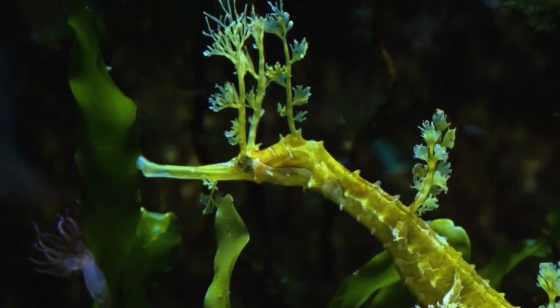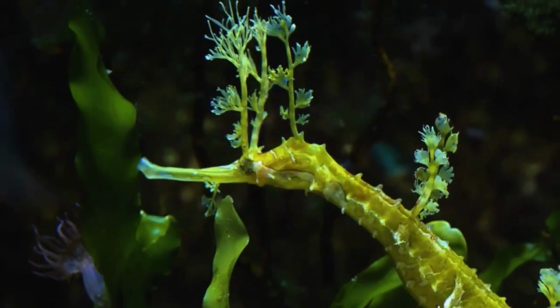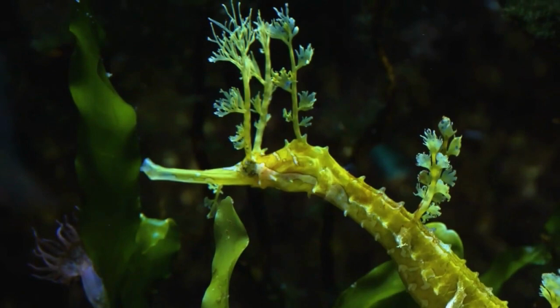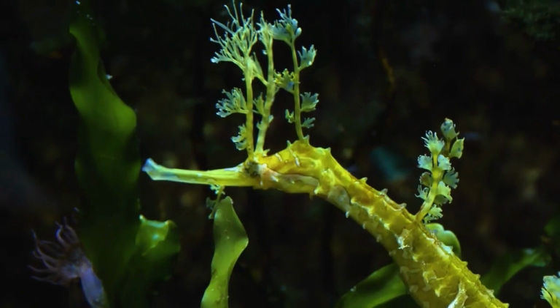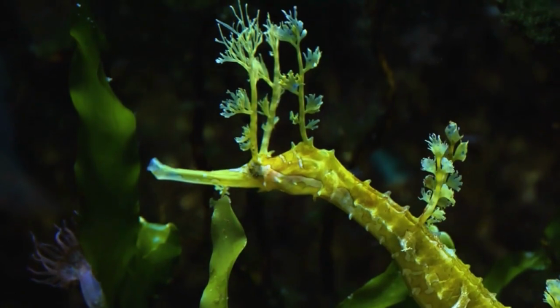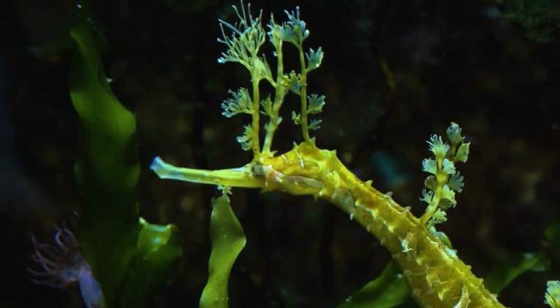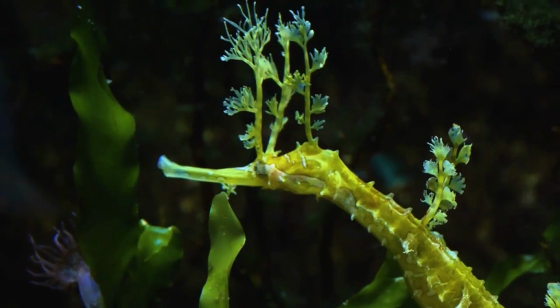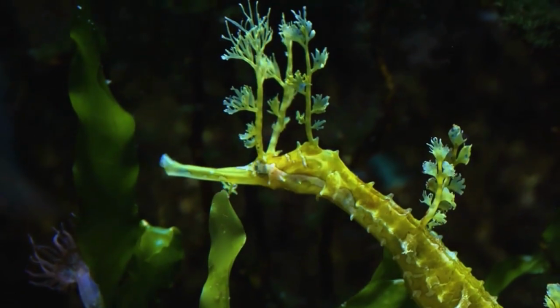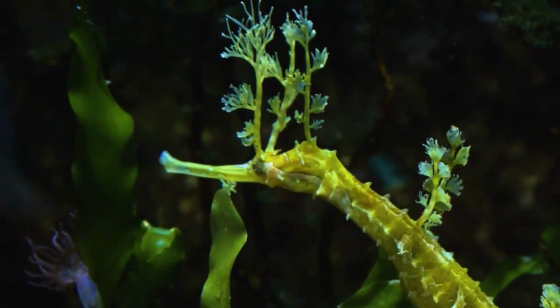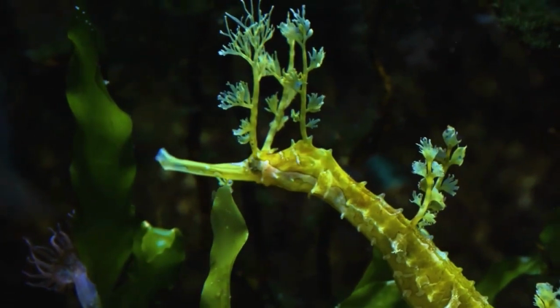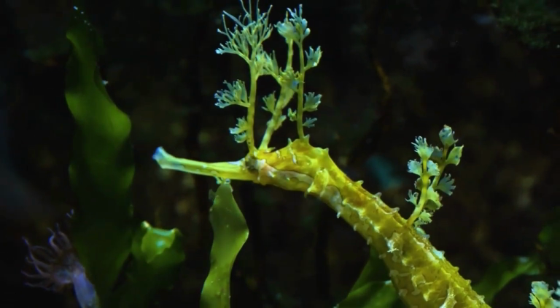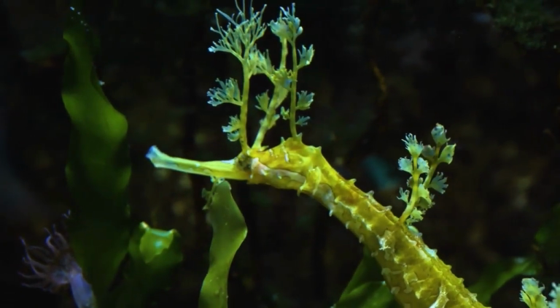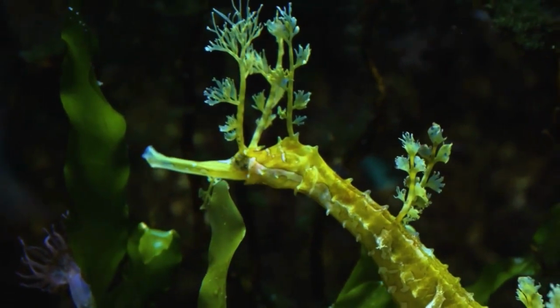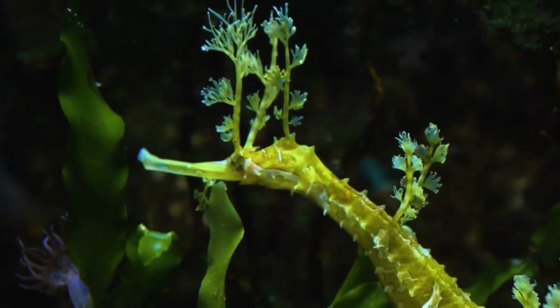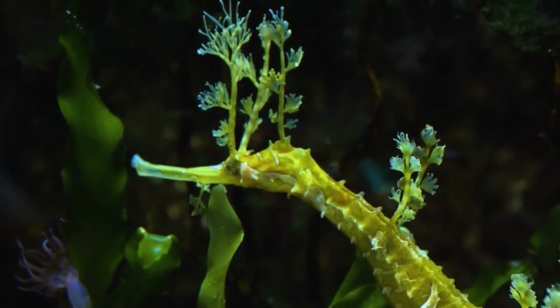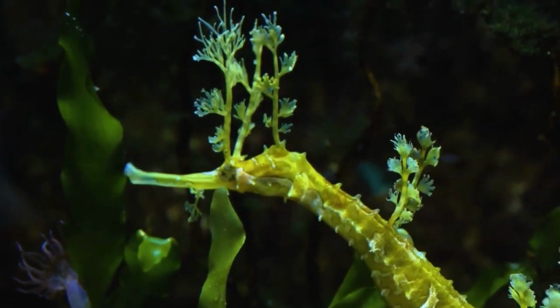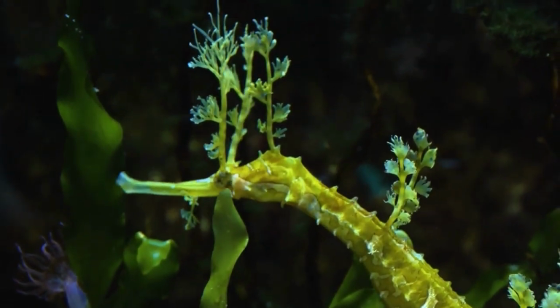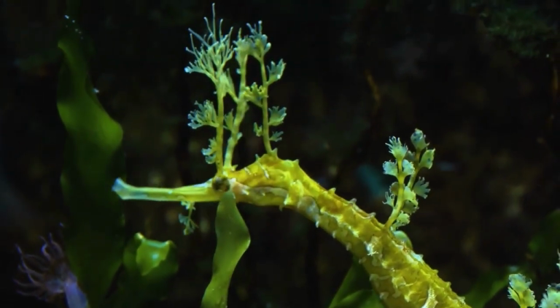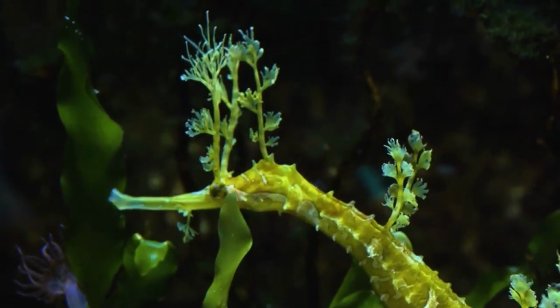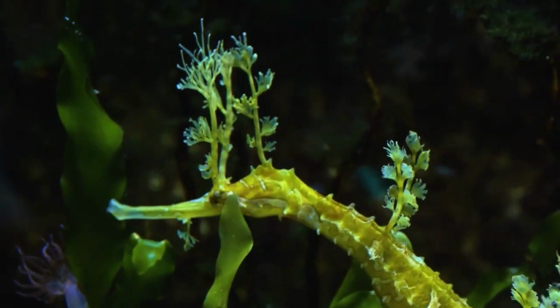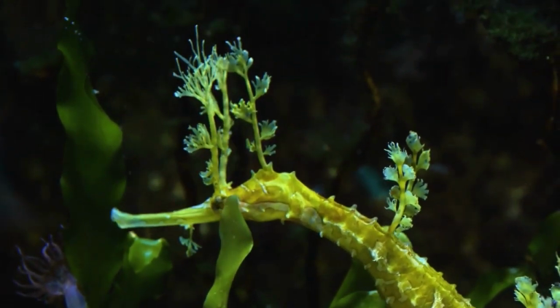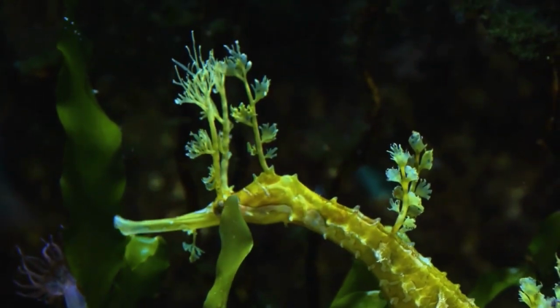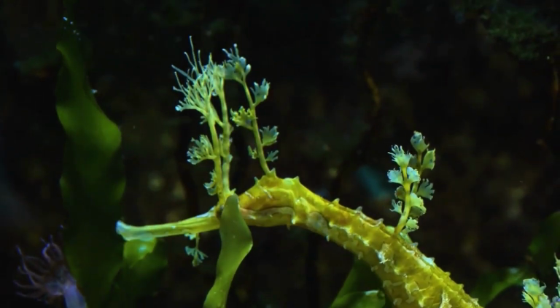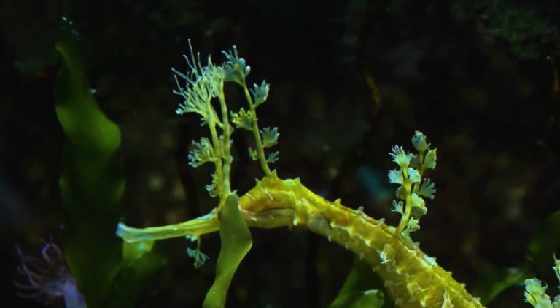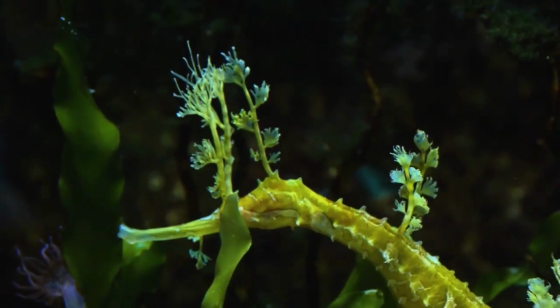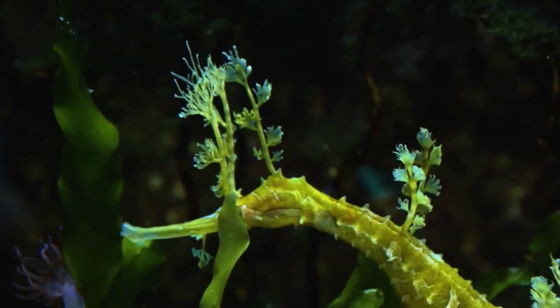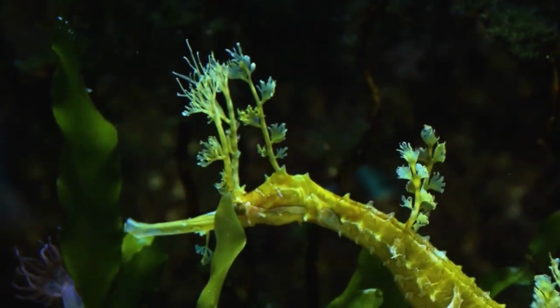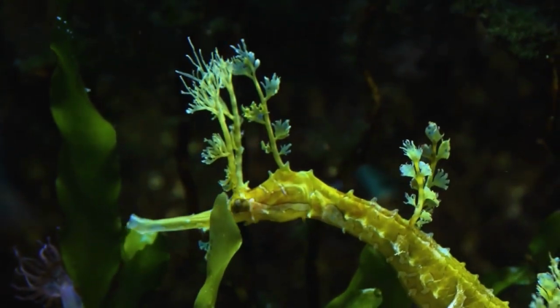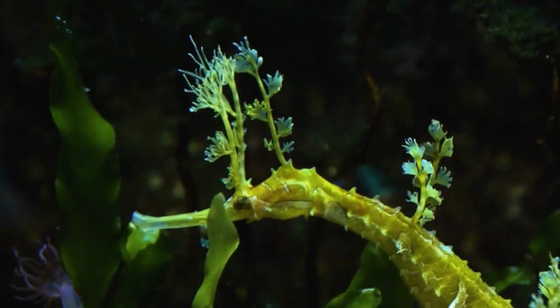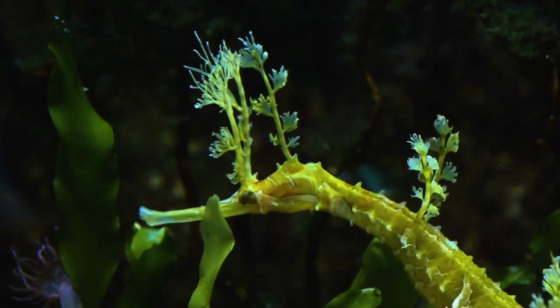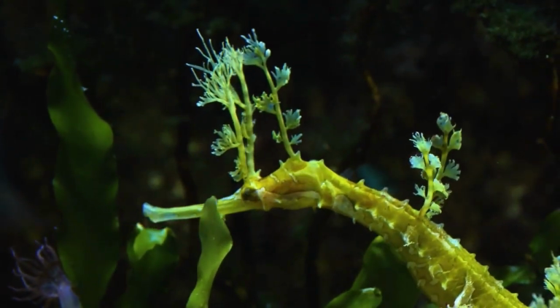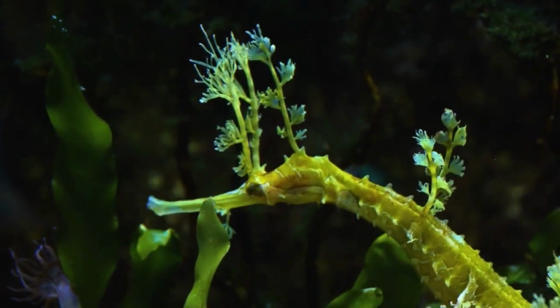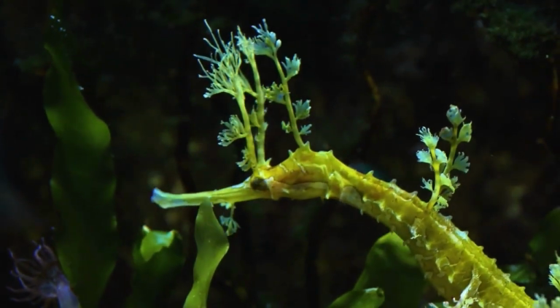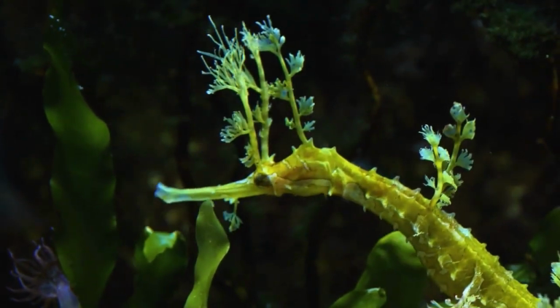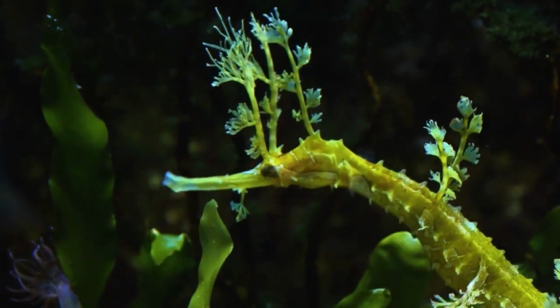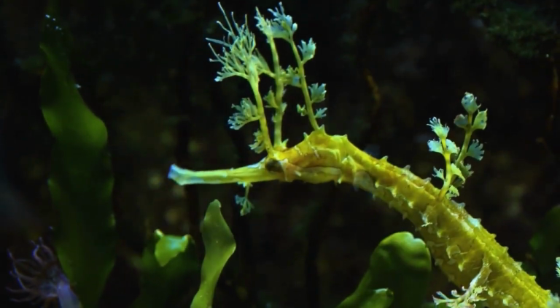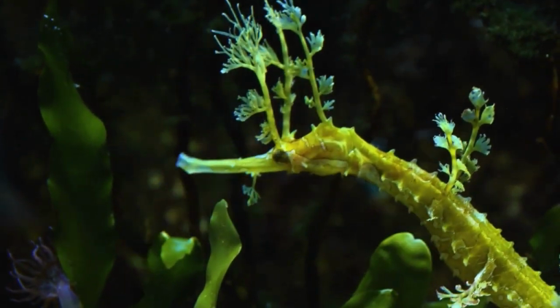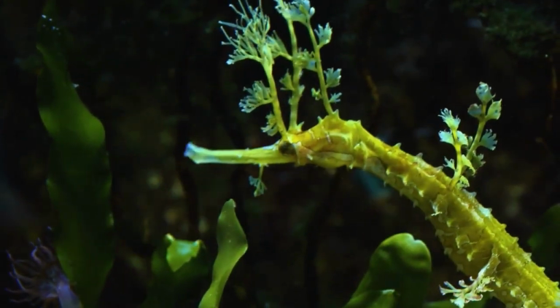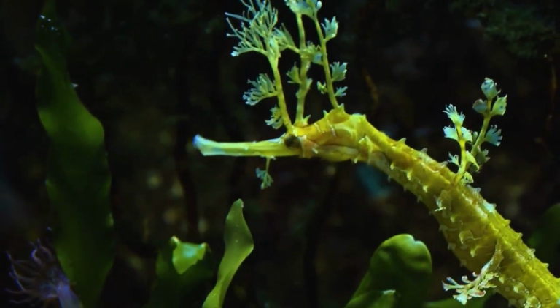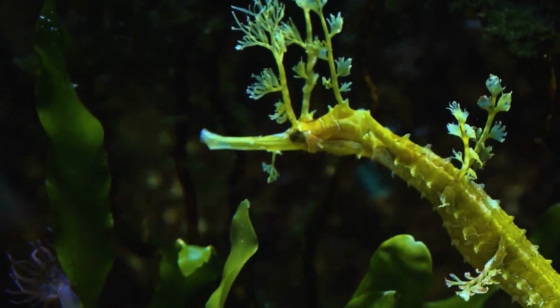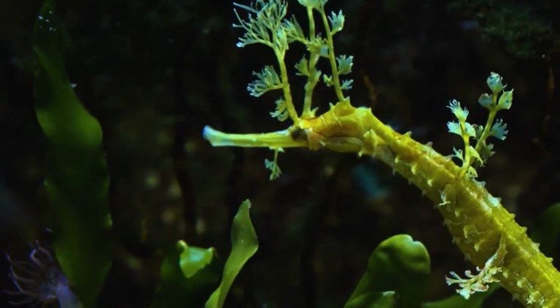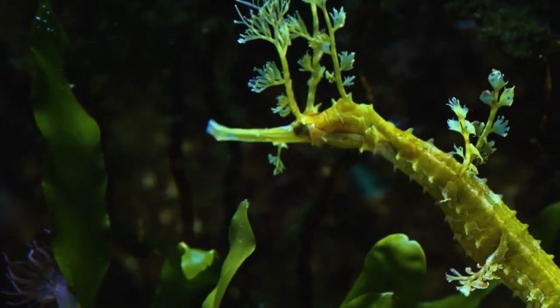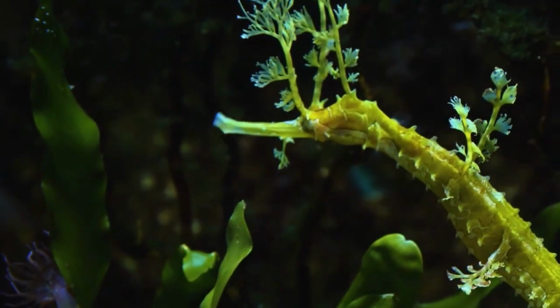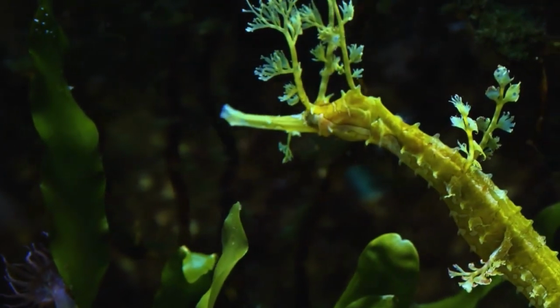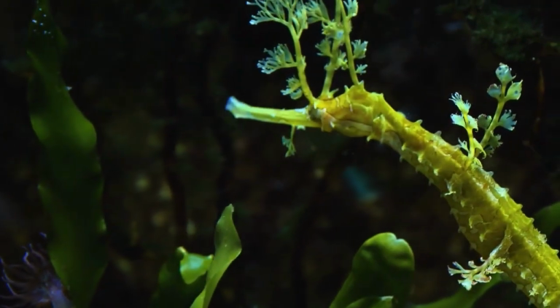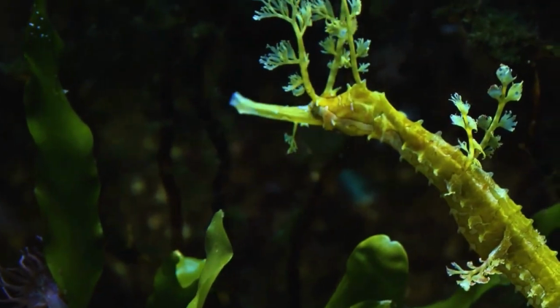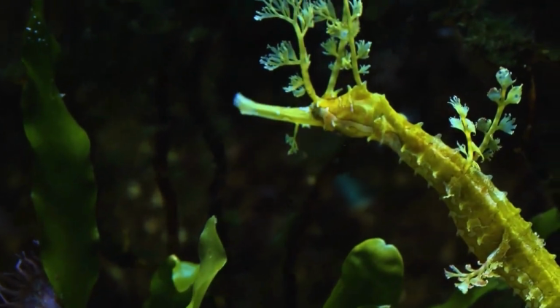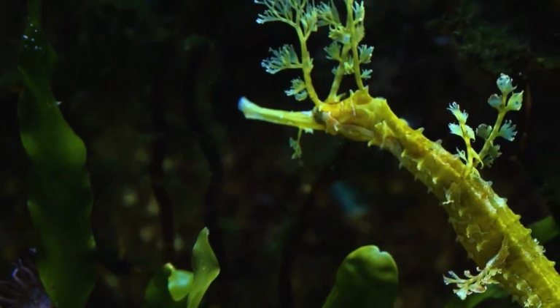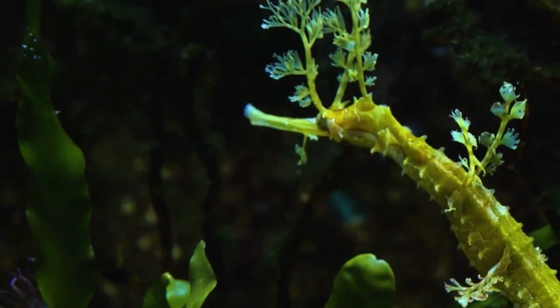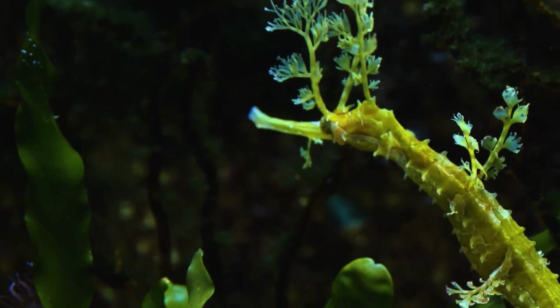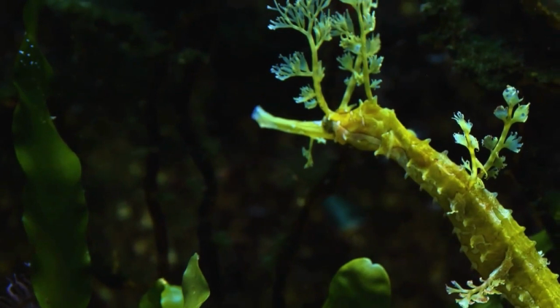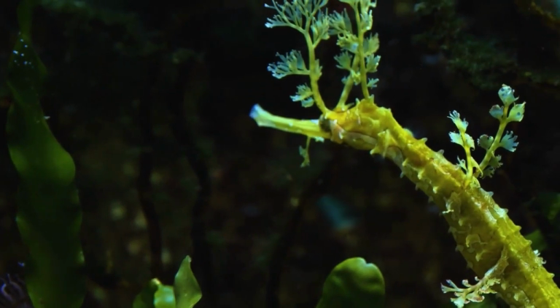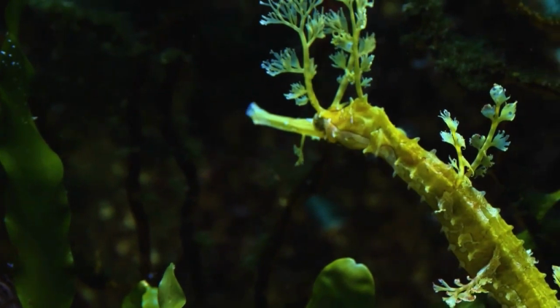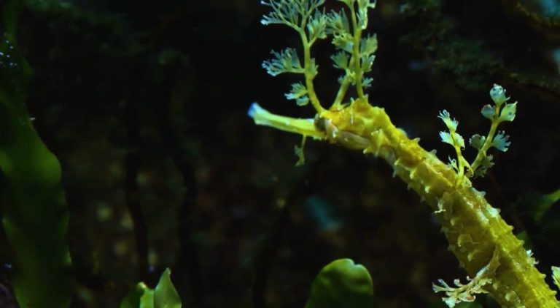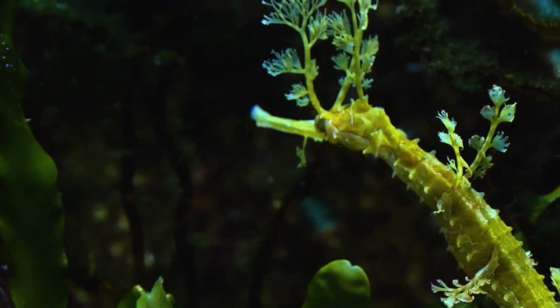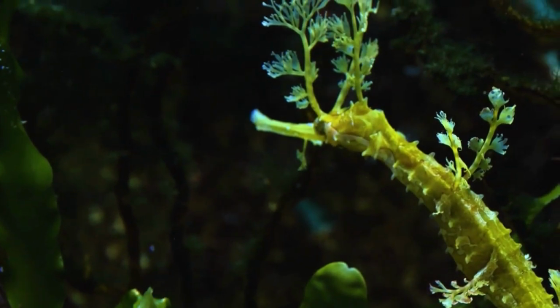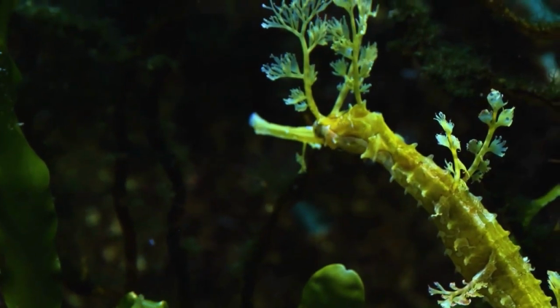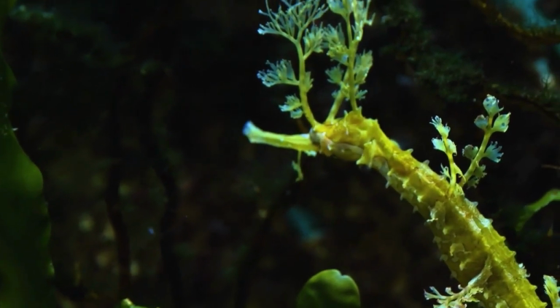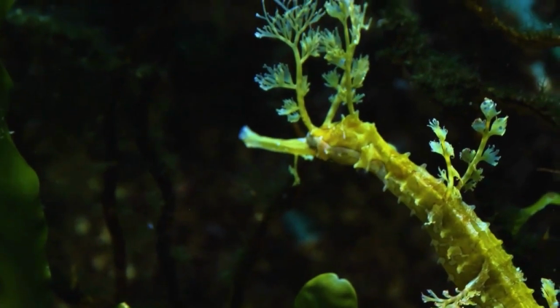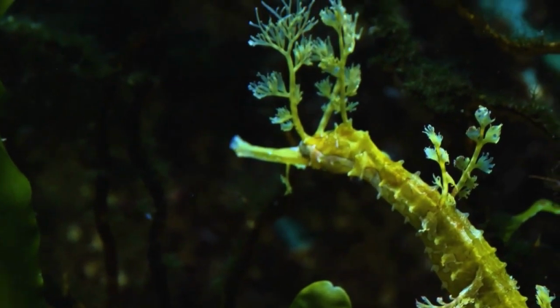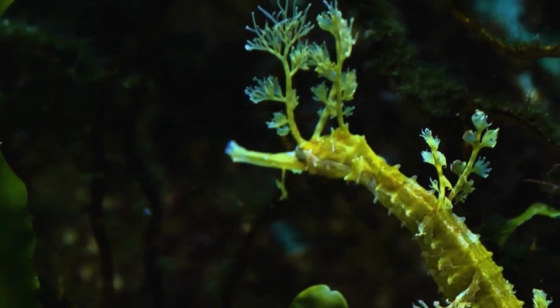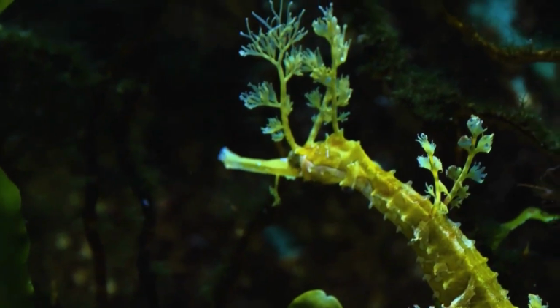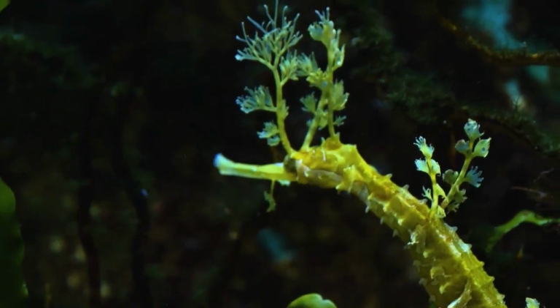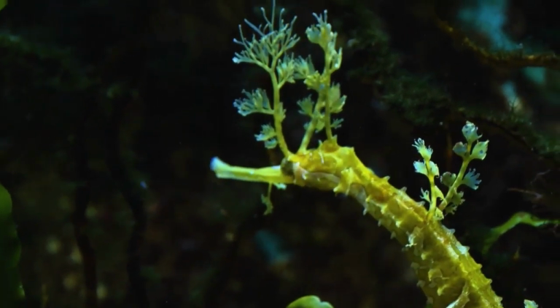Seahorses are known for their distinctive horse-like head, prehensile tail, and their ability to change color and blend in with their surroundings.